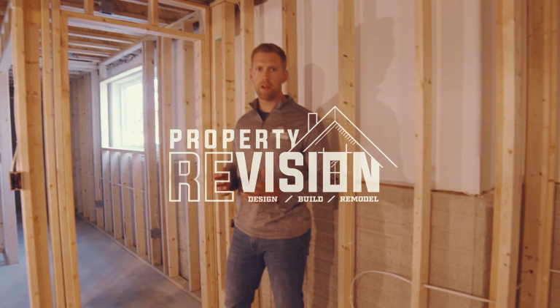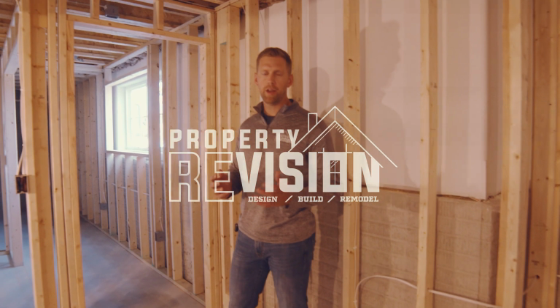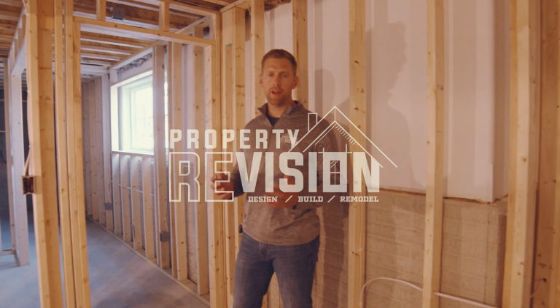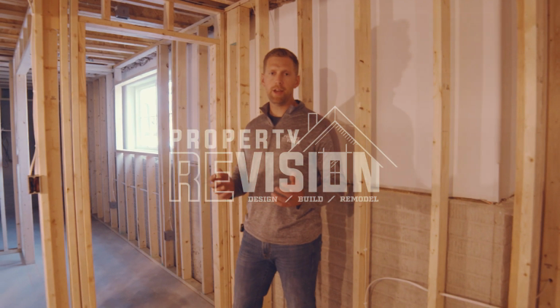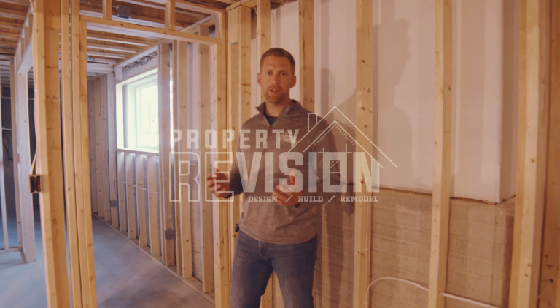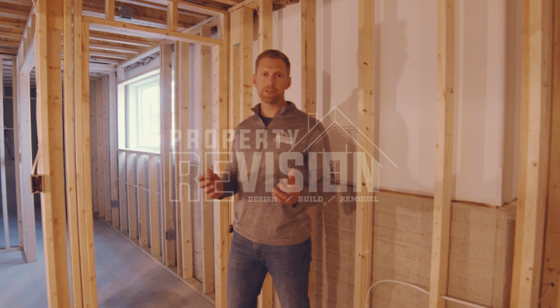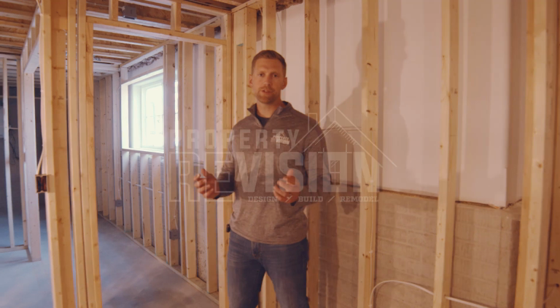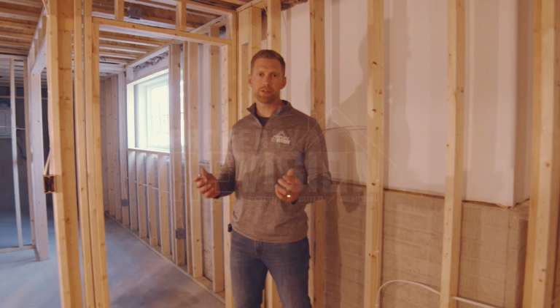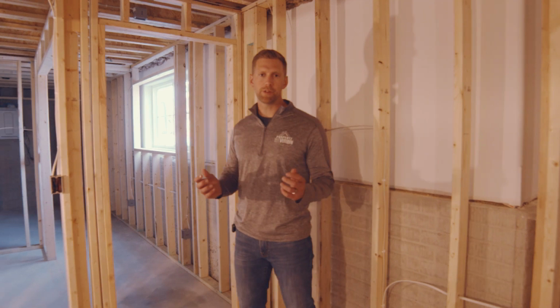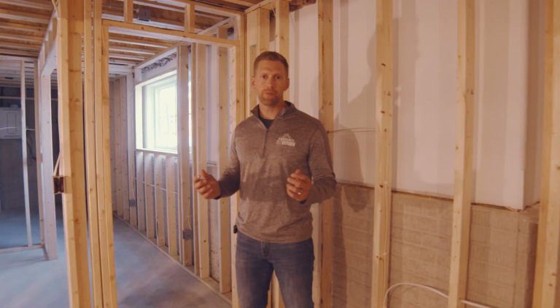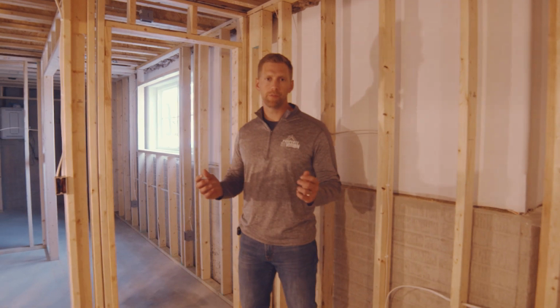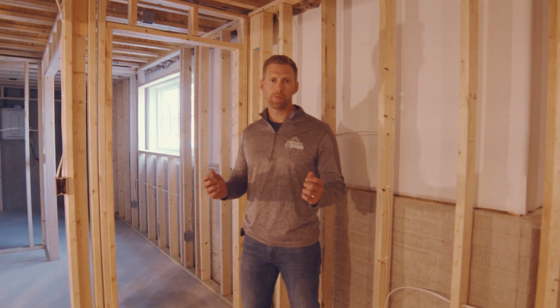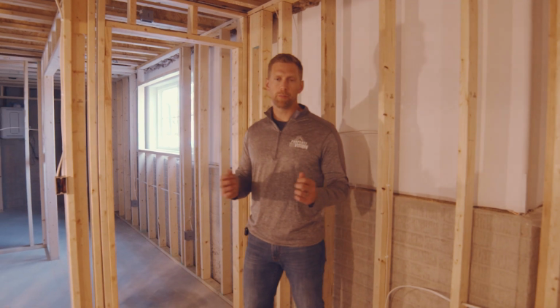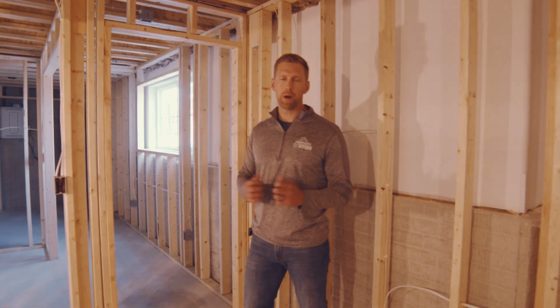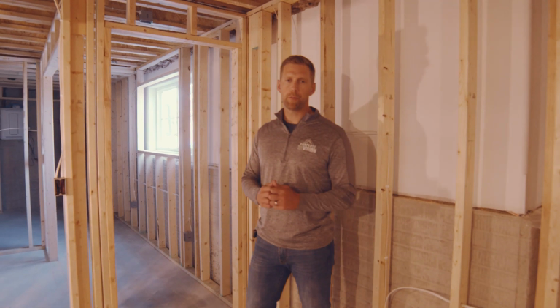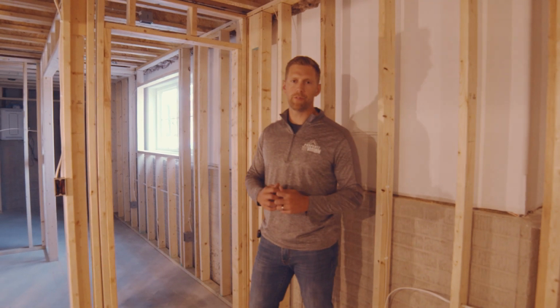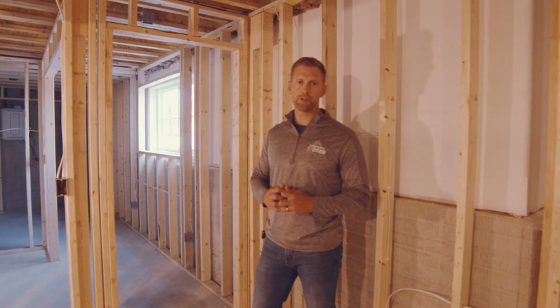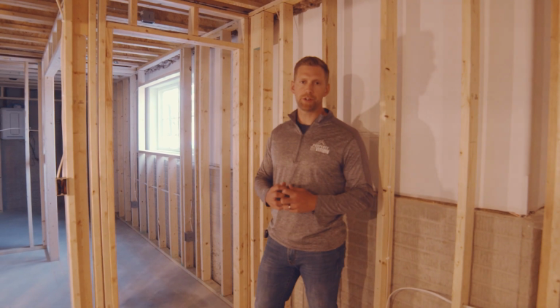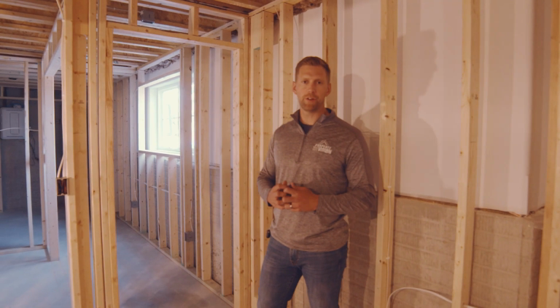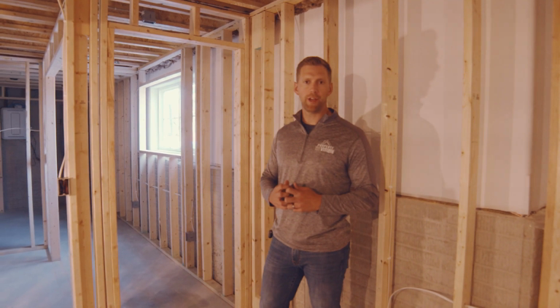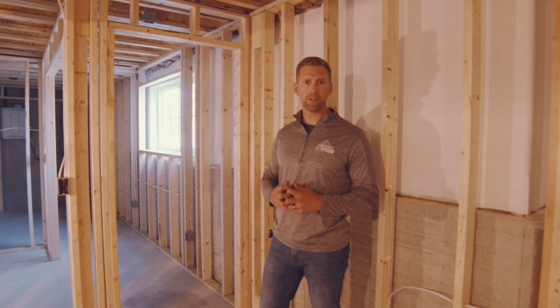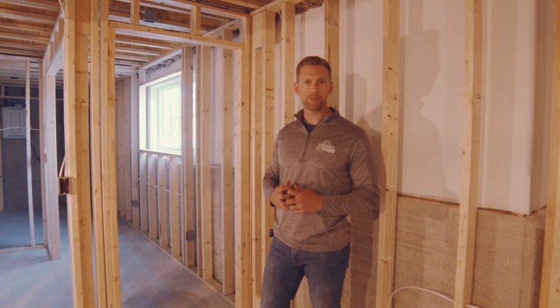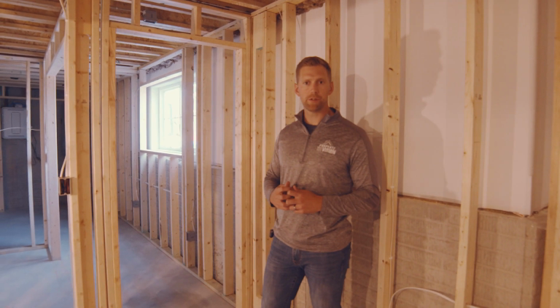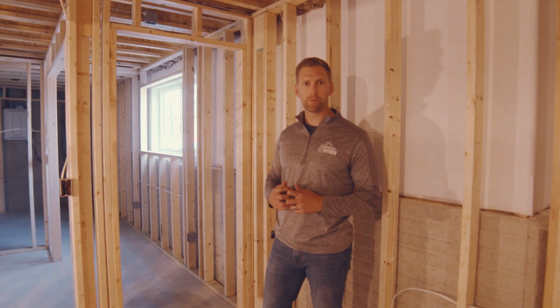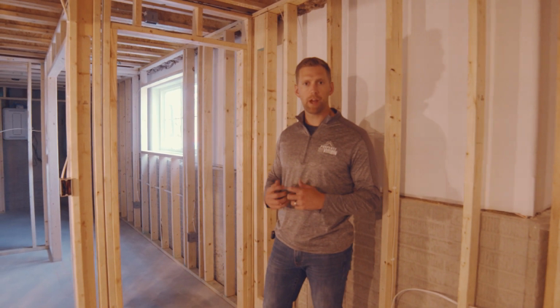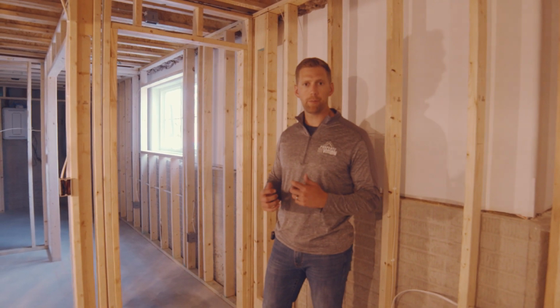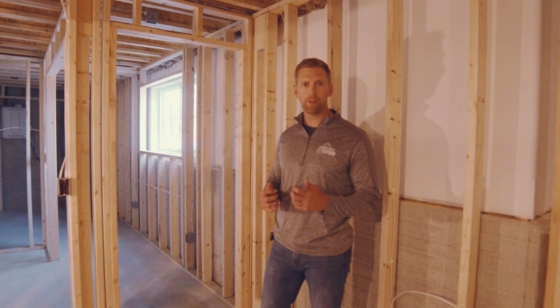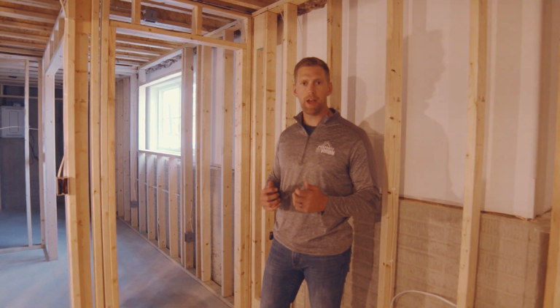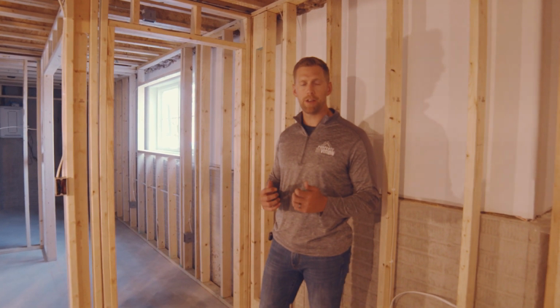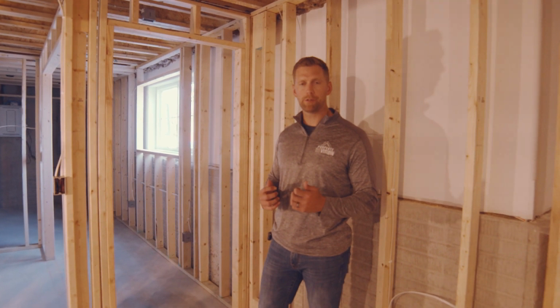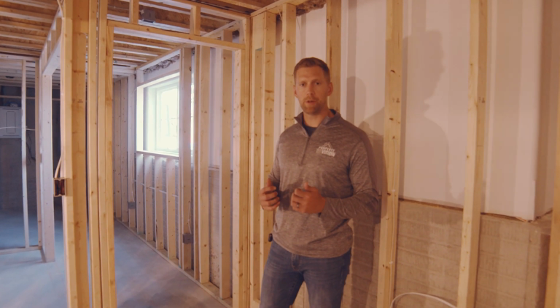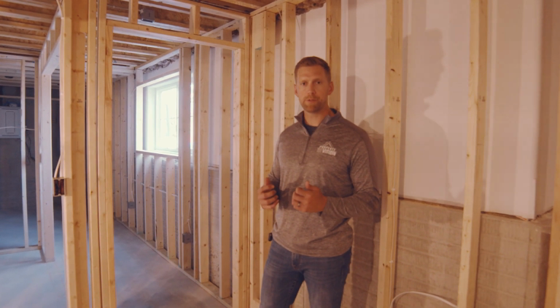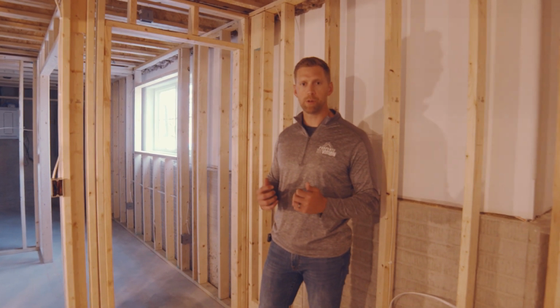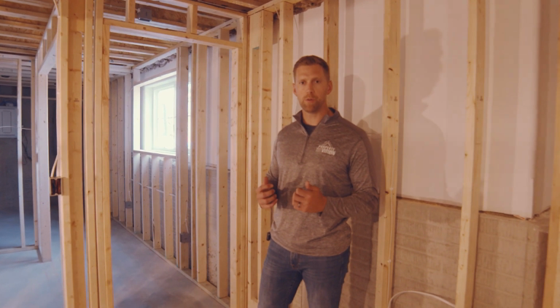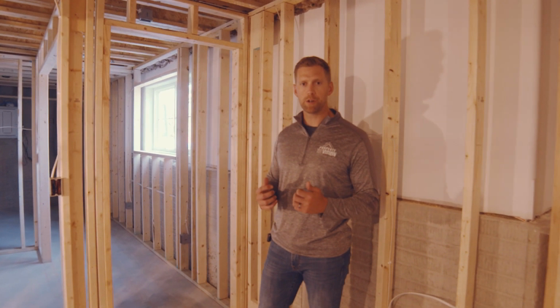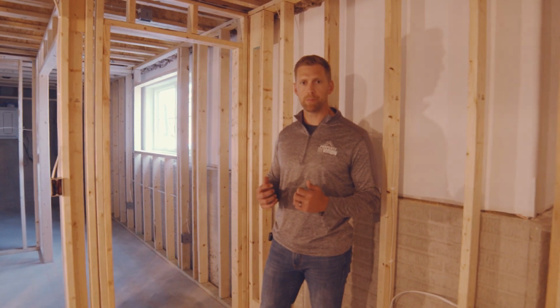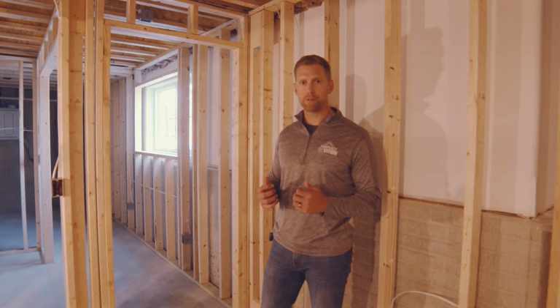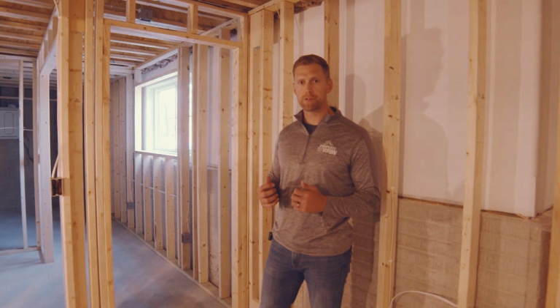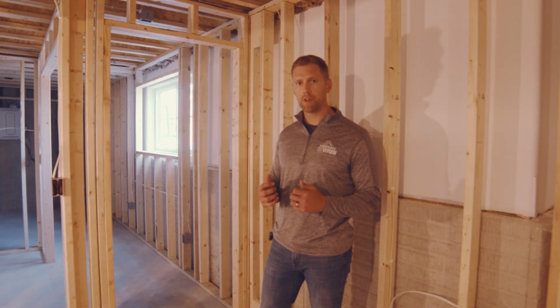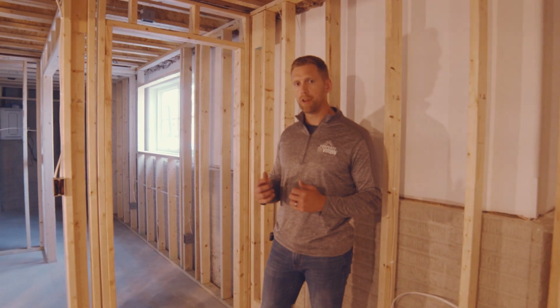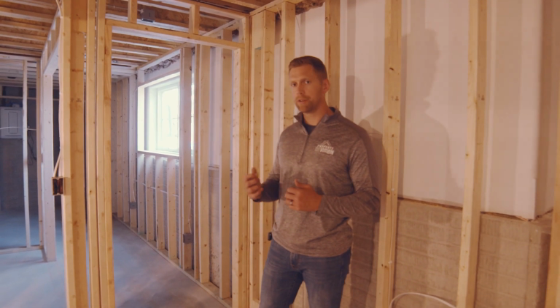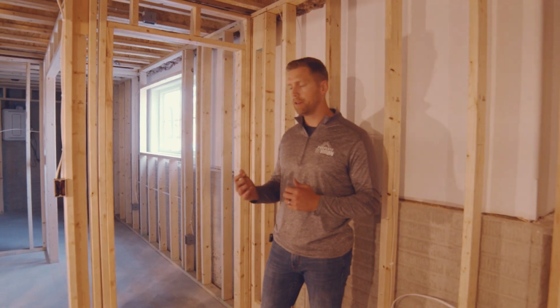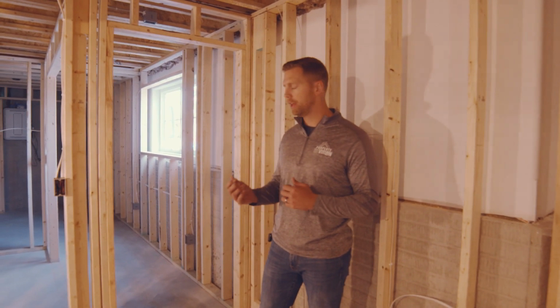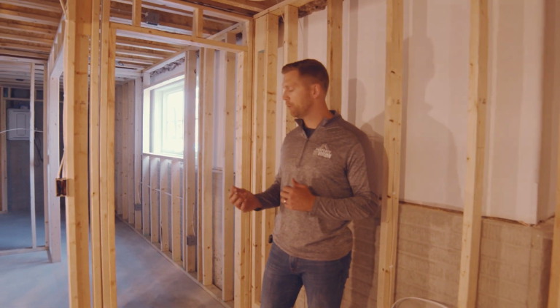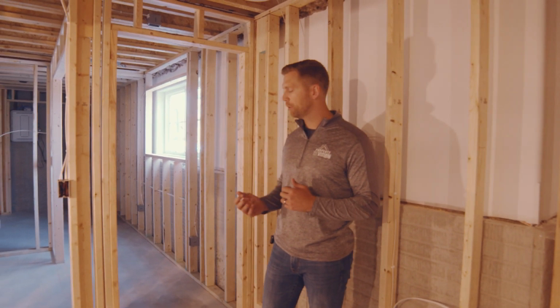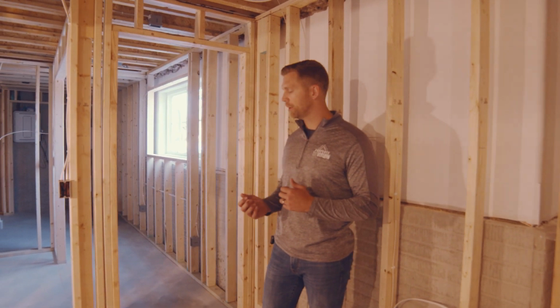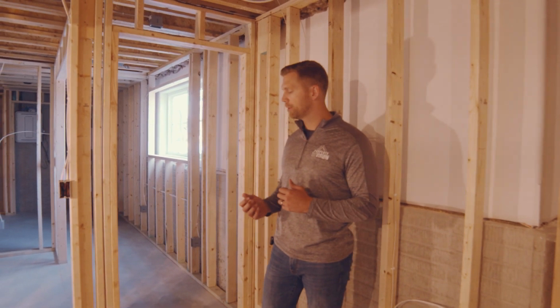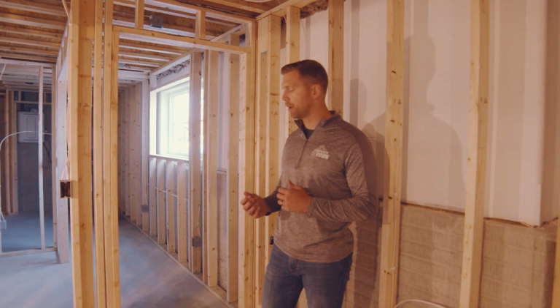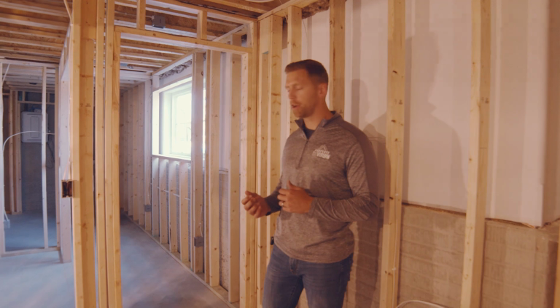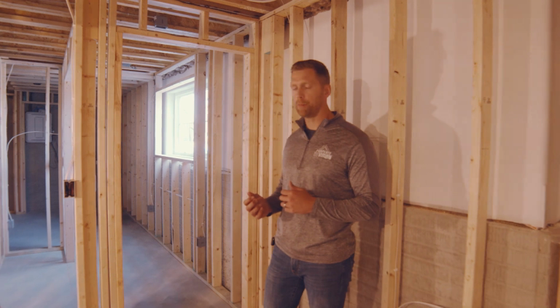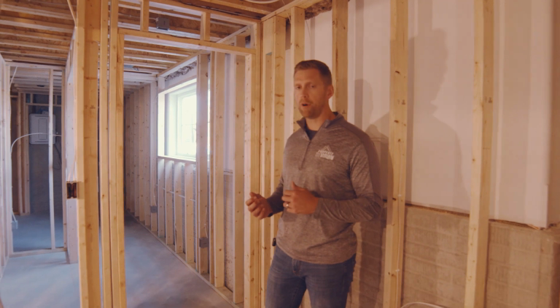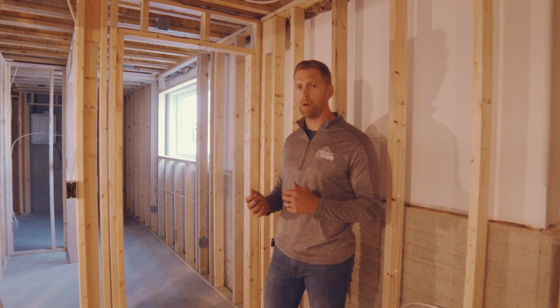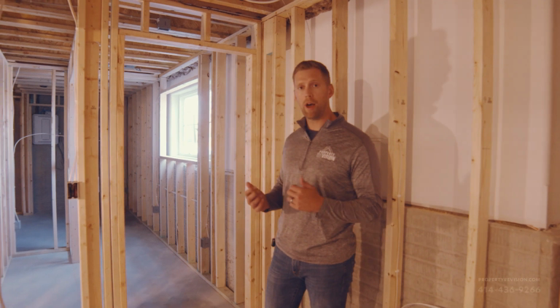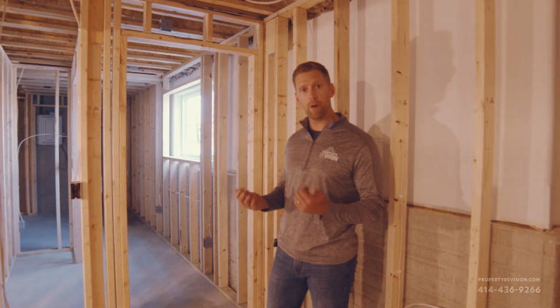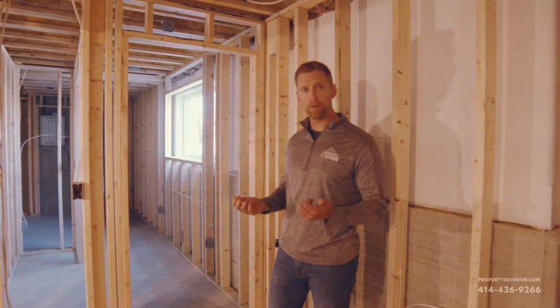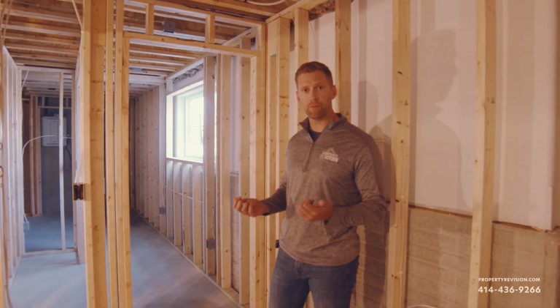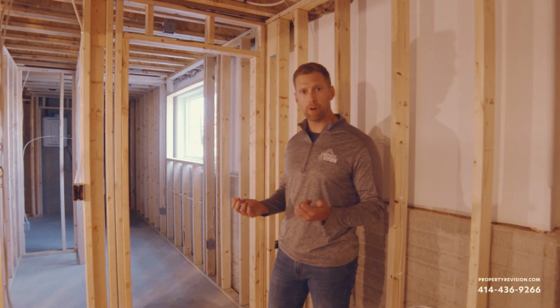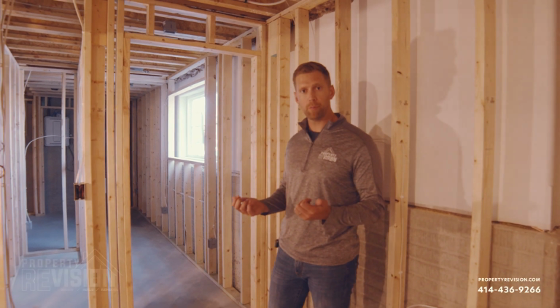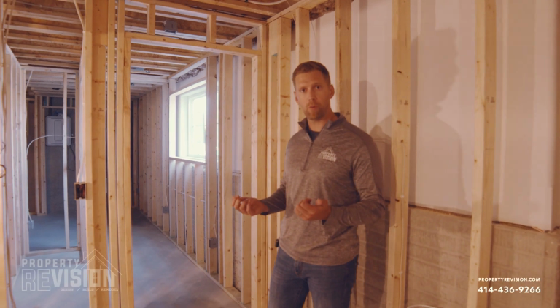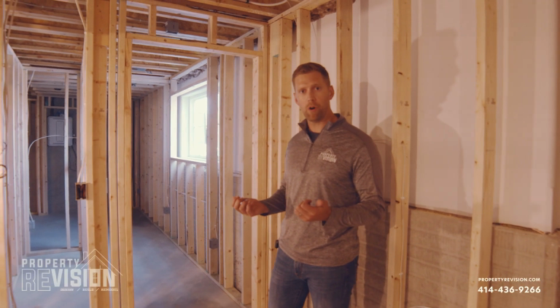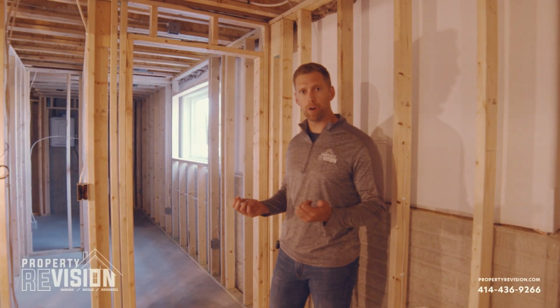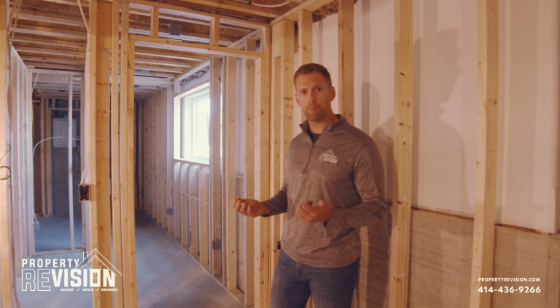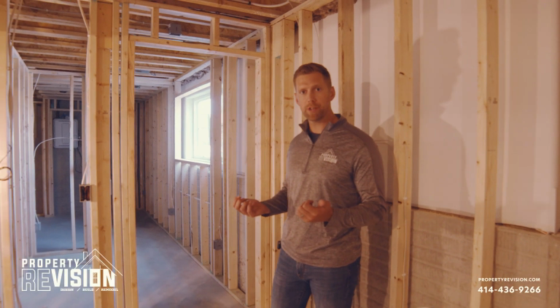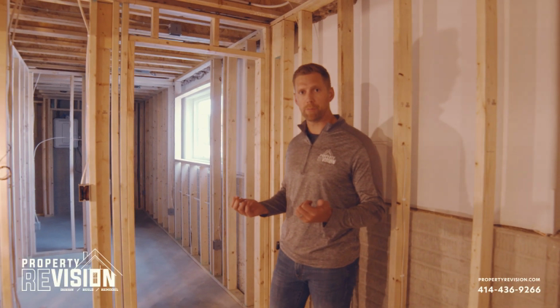Hey, it's Justin from Property Vision here to answer some commonly asked basement questions. Today we're going to talk about how do you frame a wall in a basement.